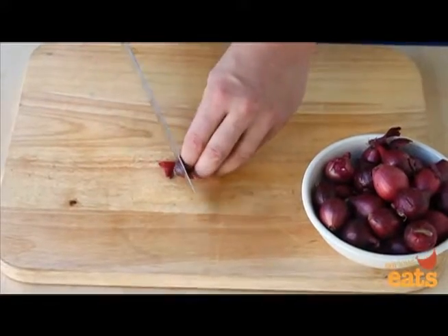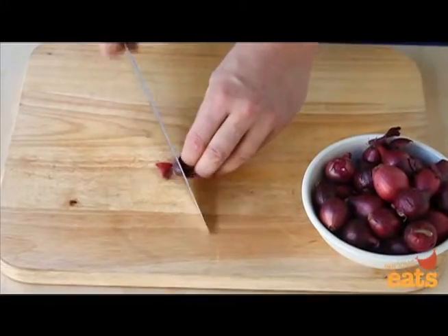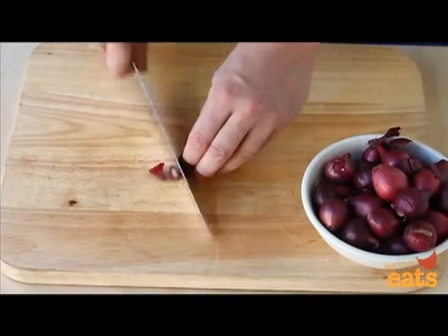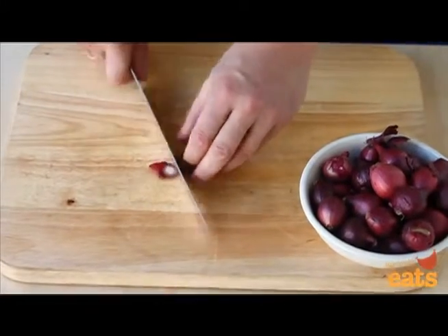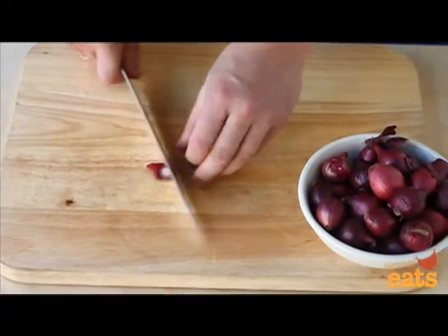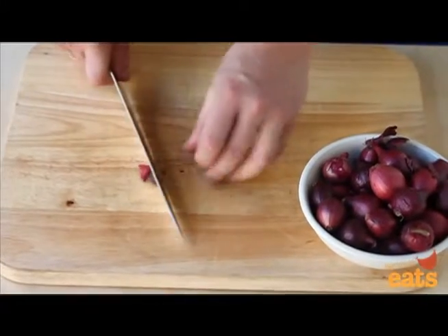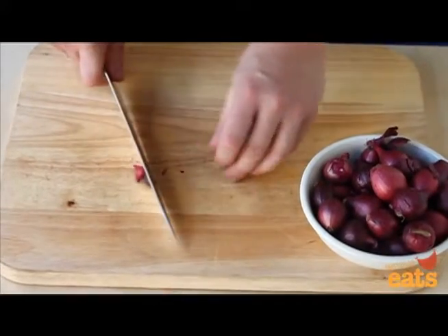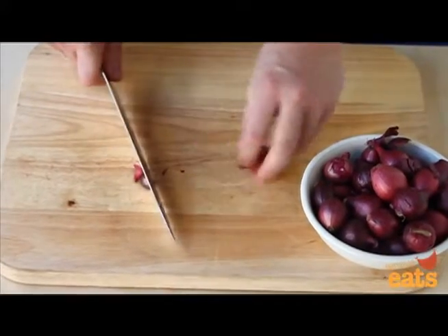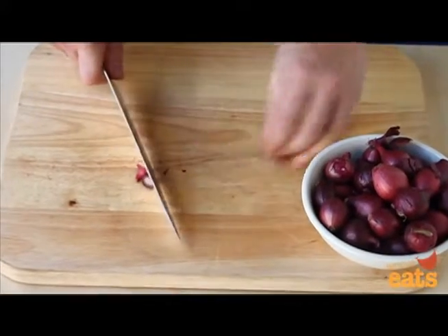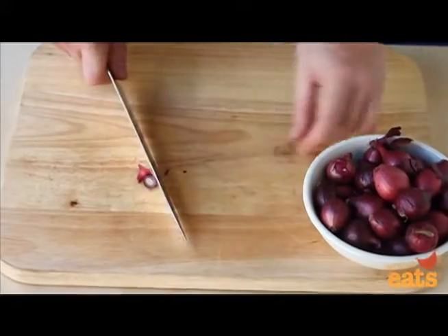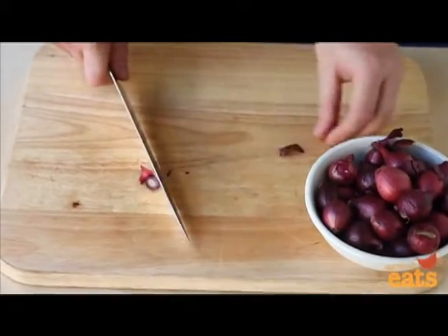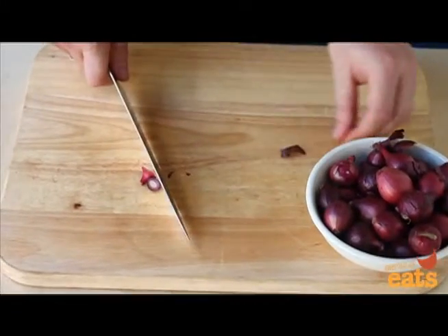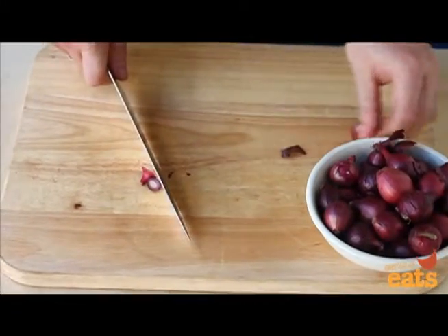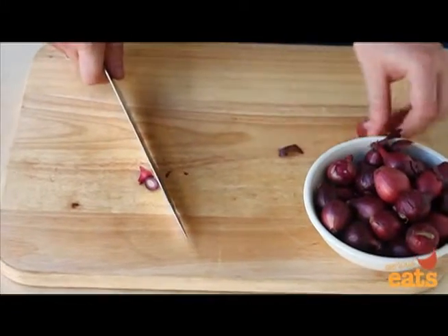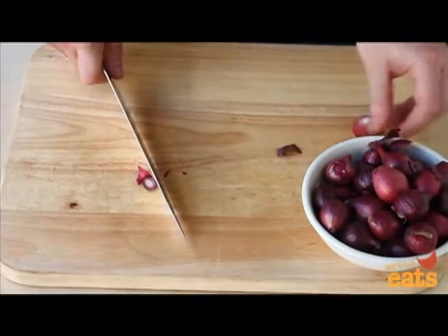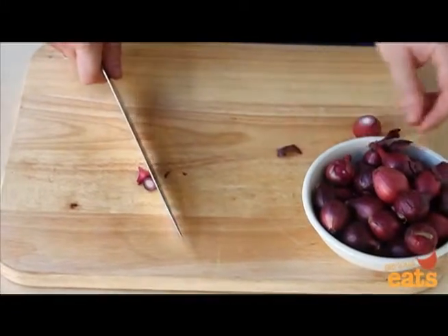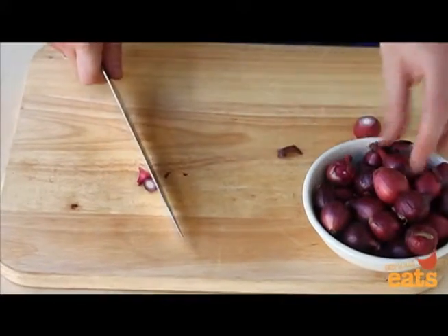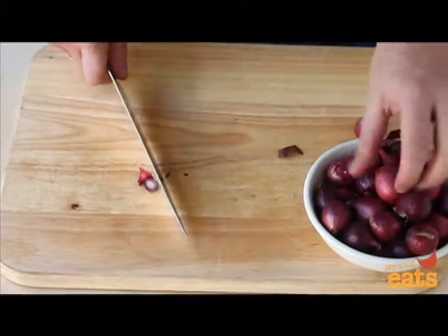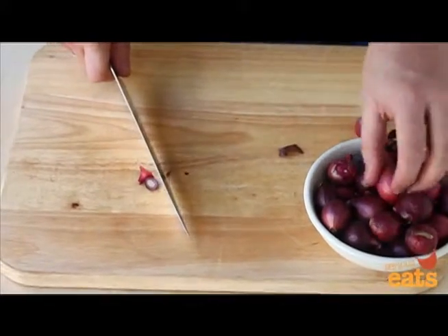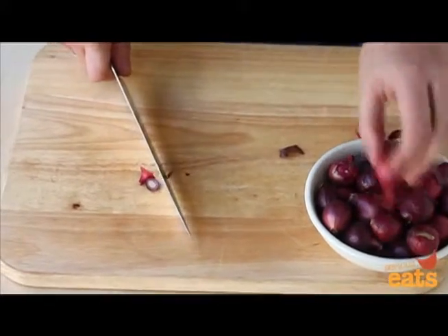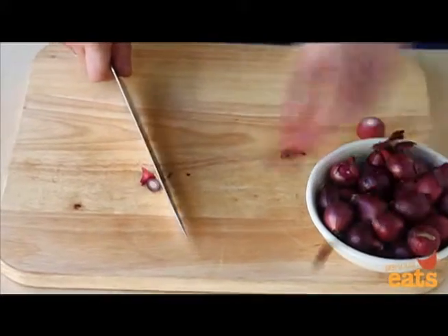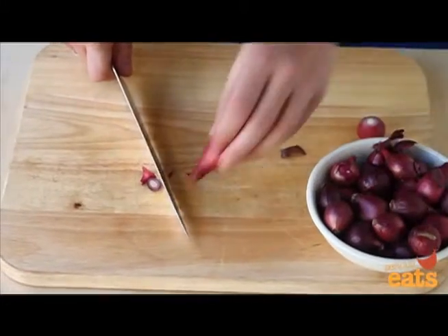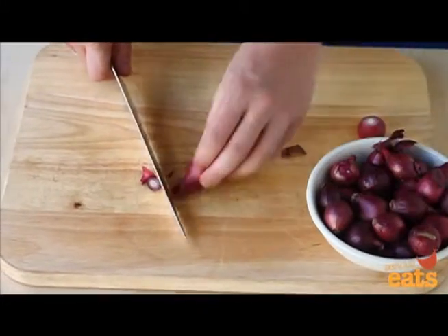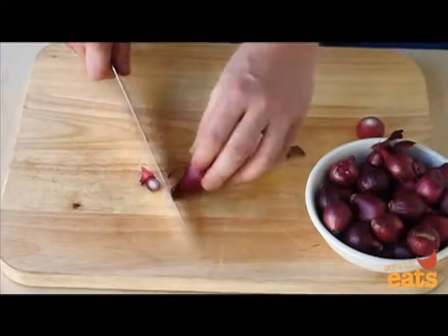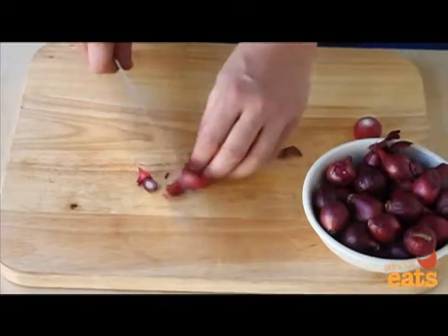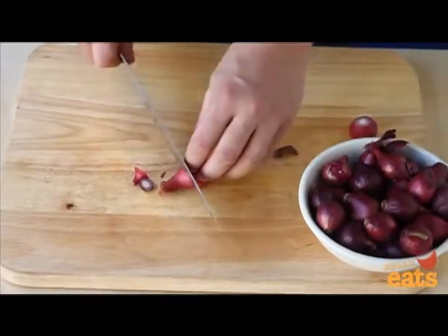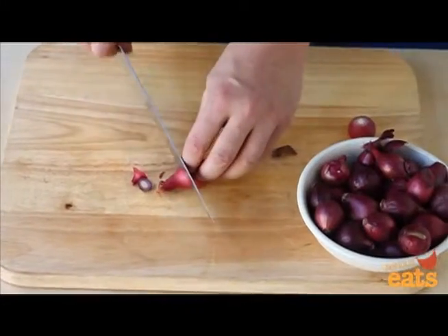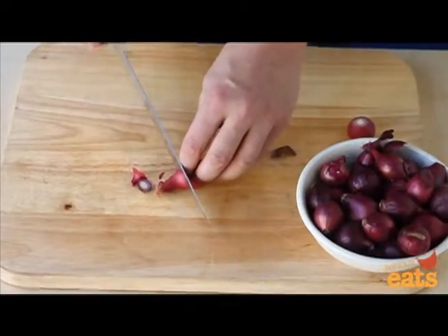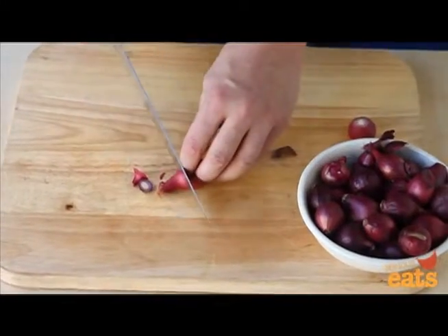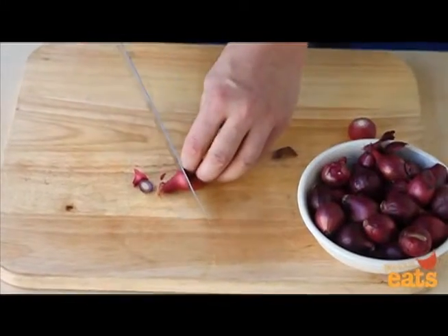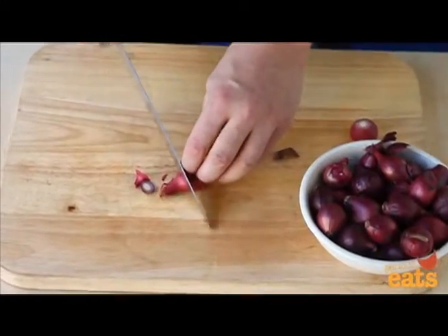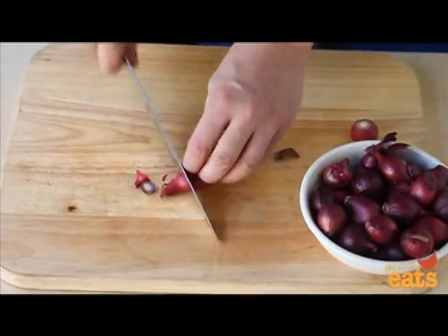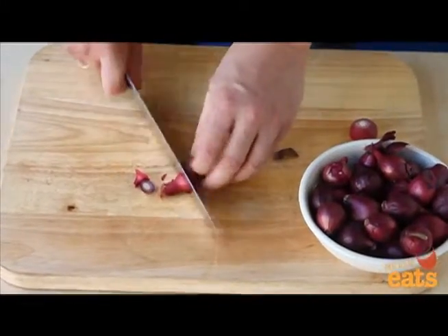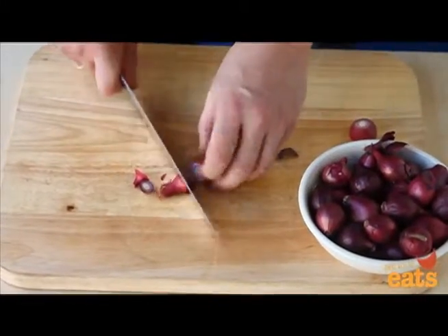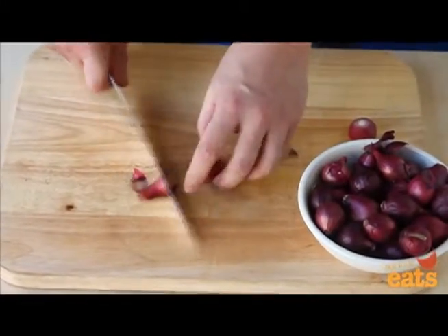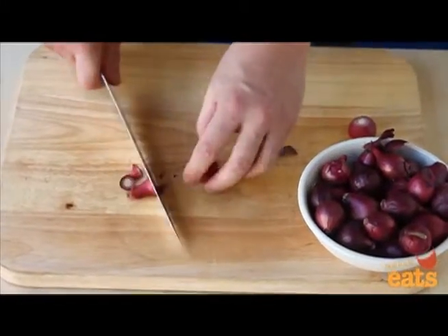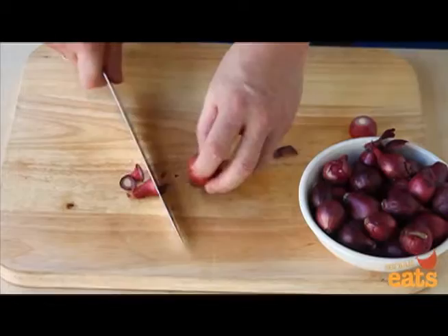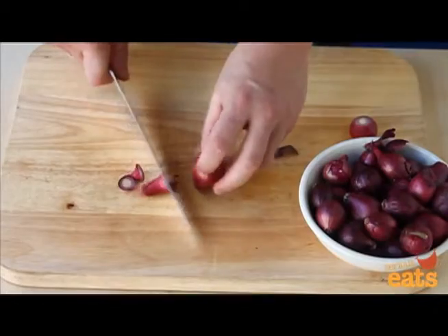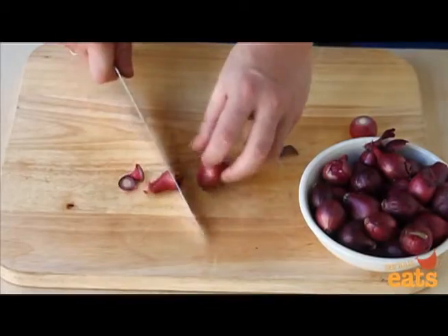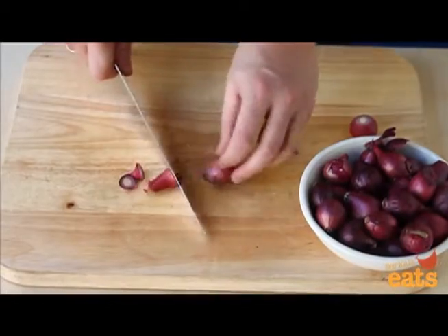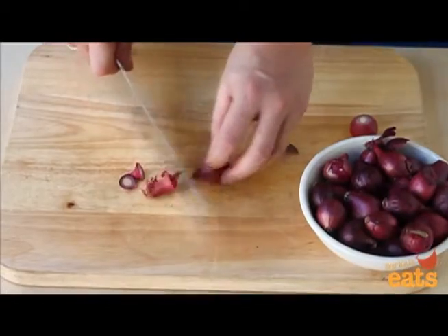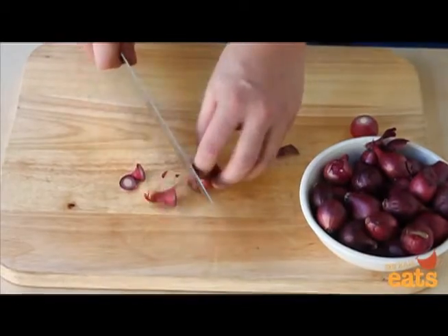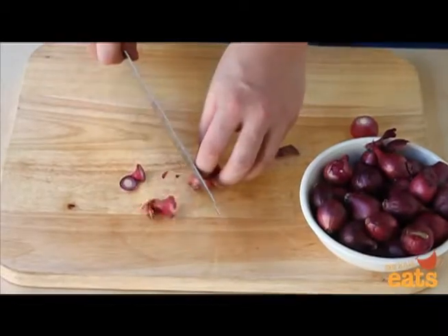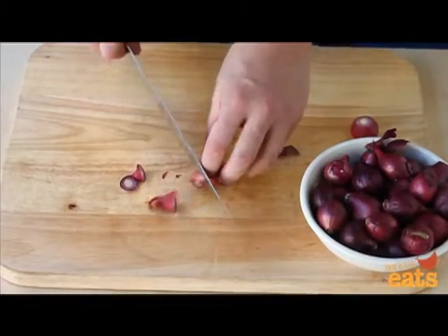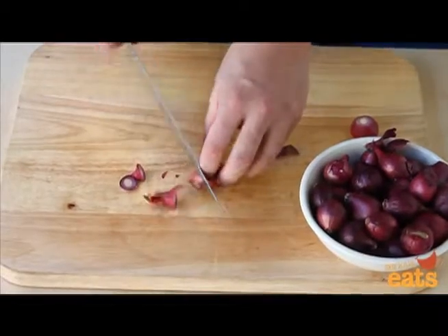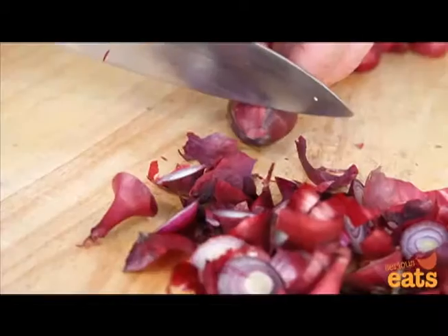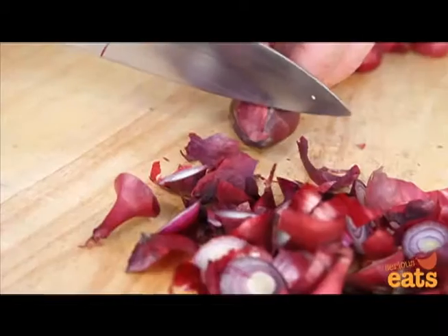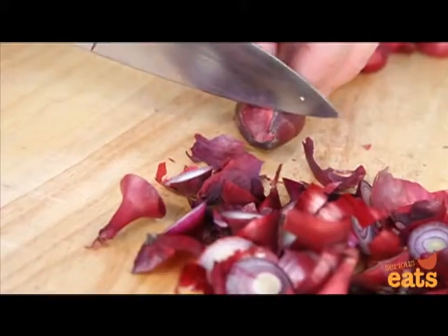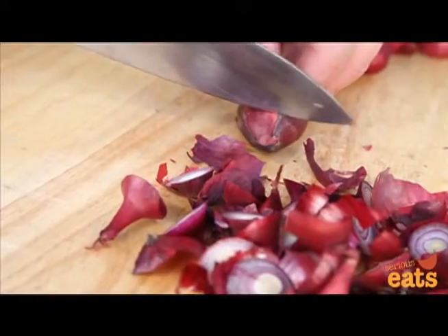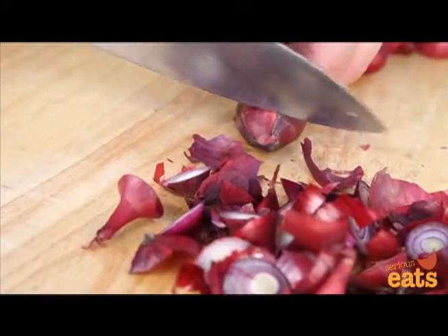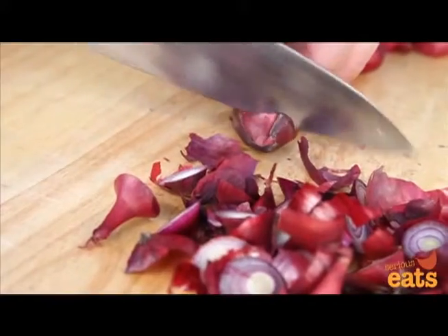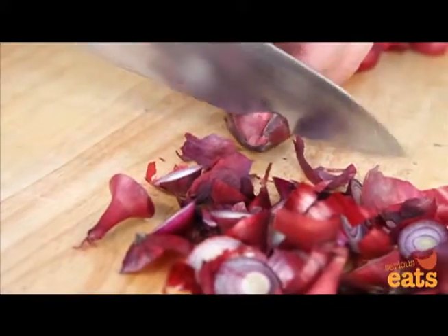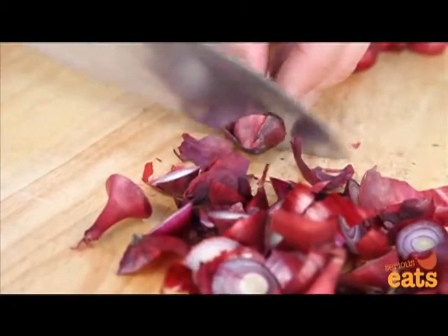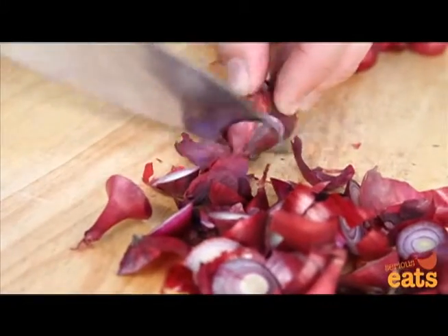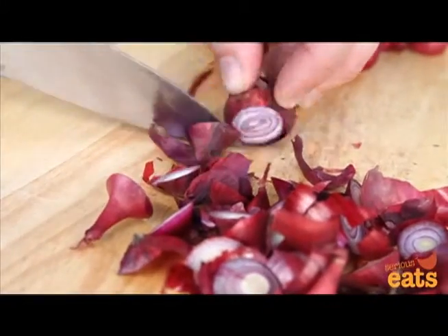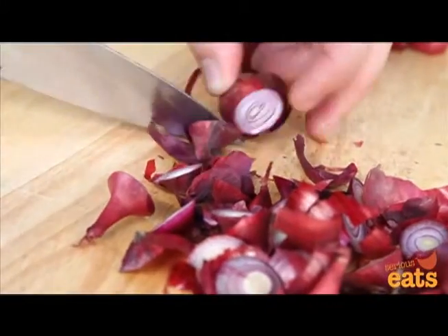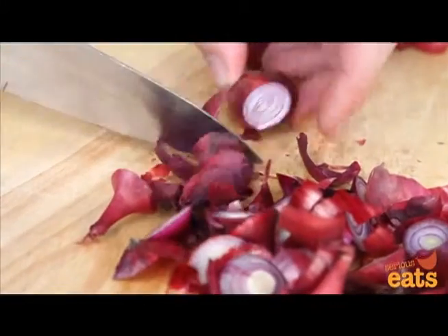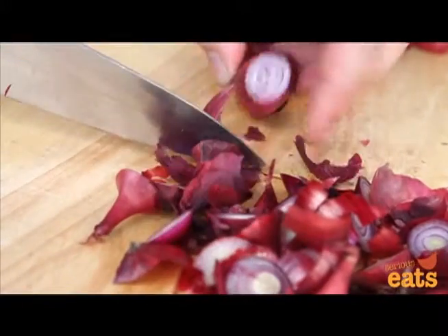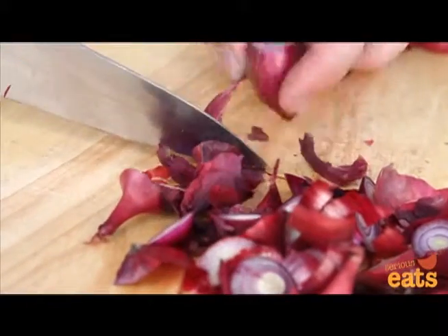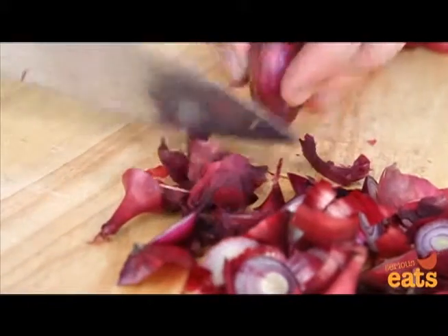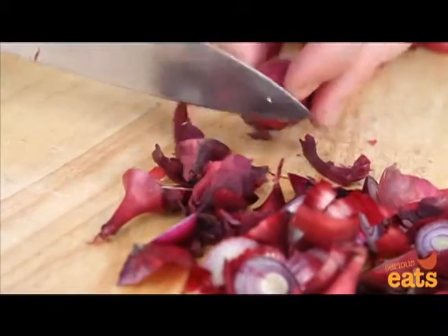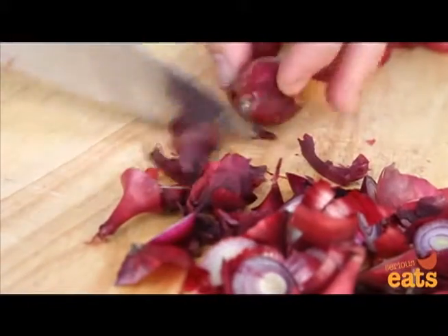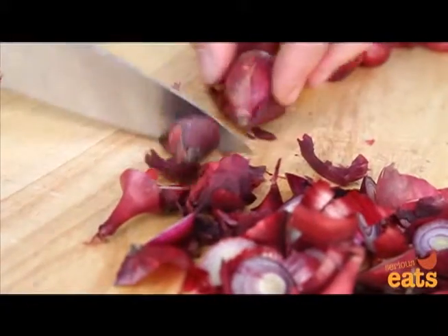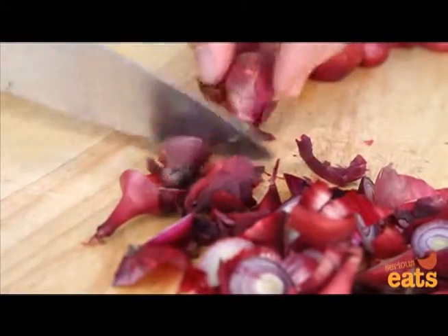Using a chef's knife or paring knife, start by trimming off about a quarter inch from the top and bottom of each onion, setting them aside as you go.